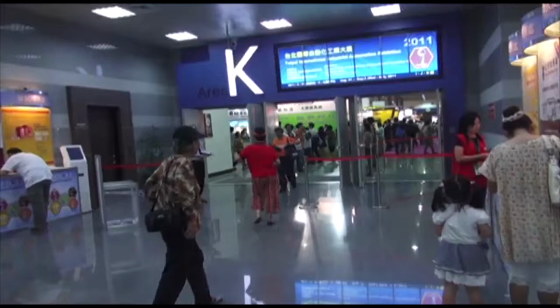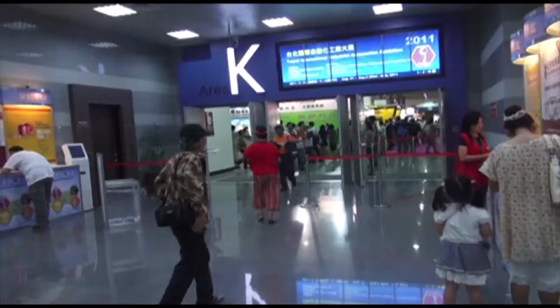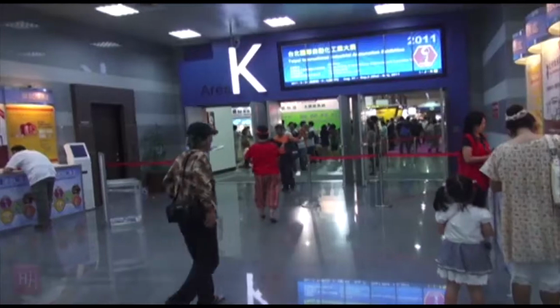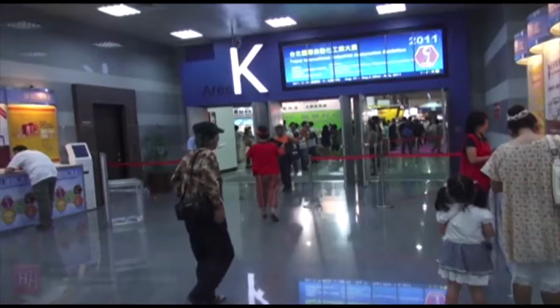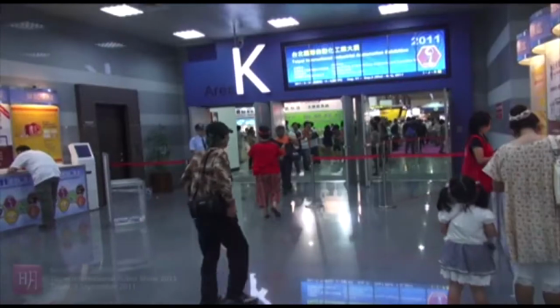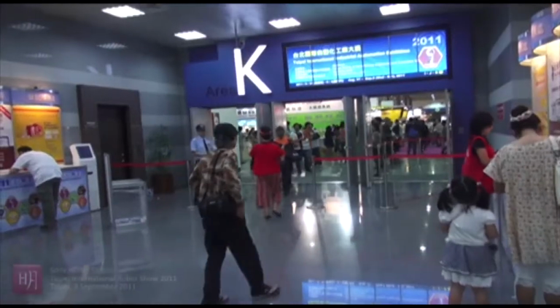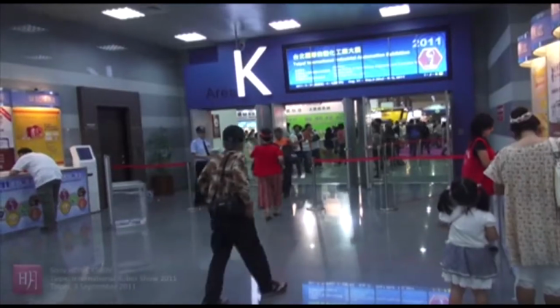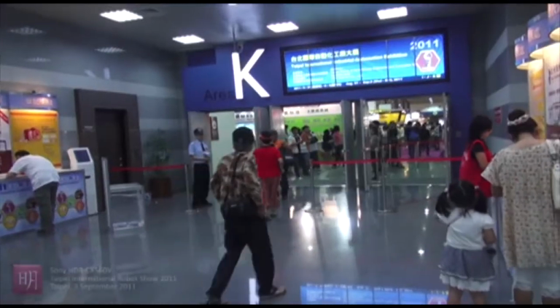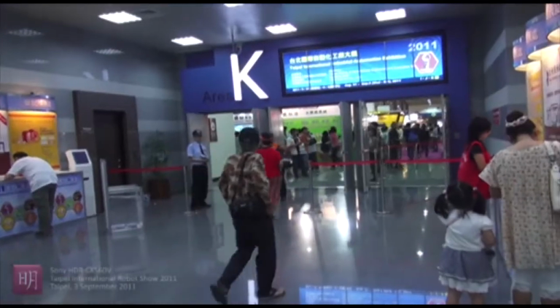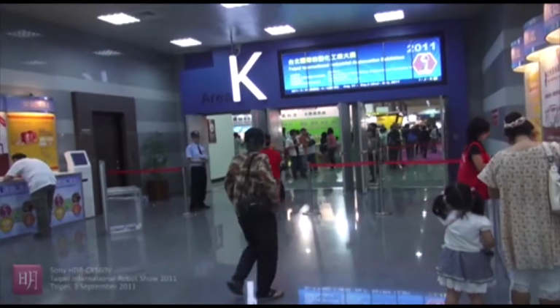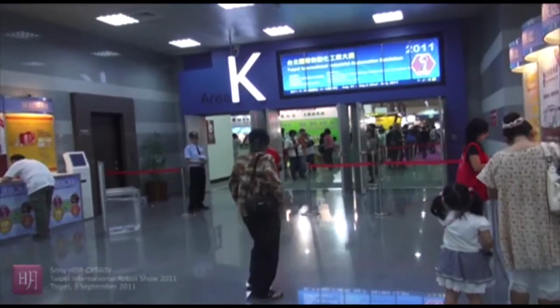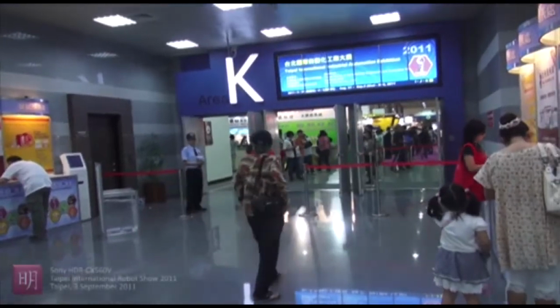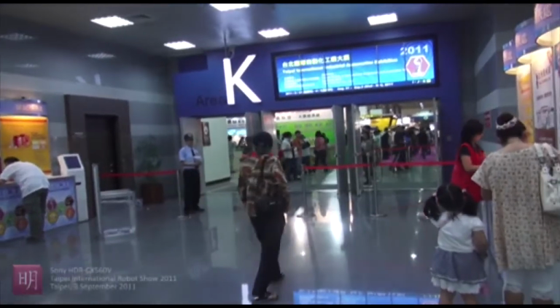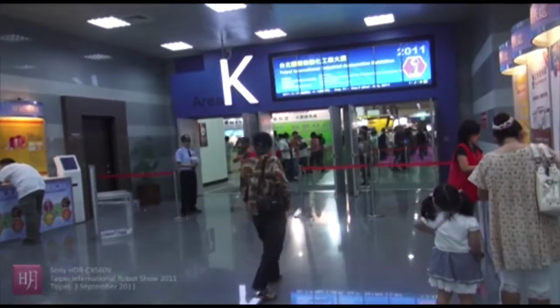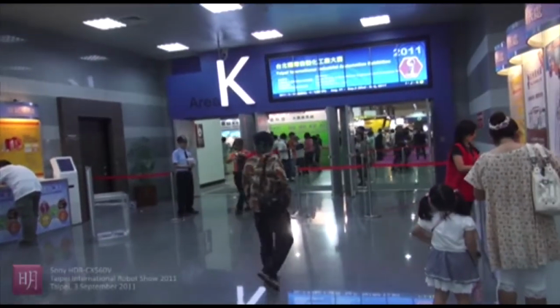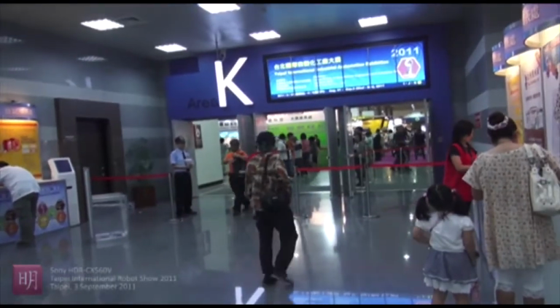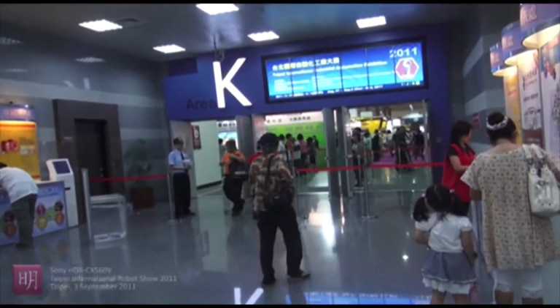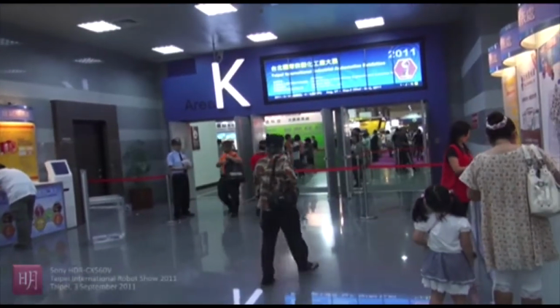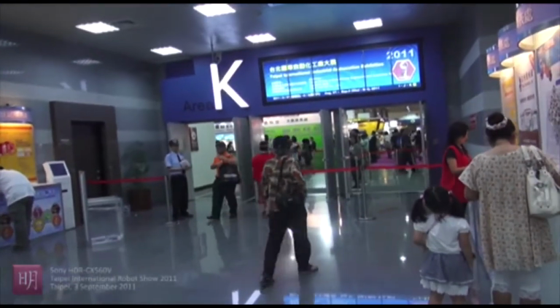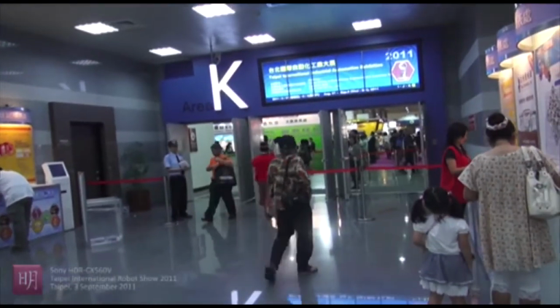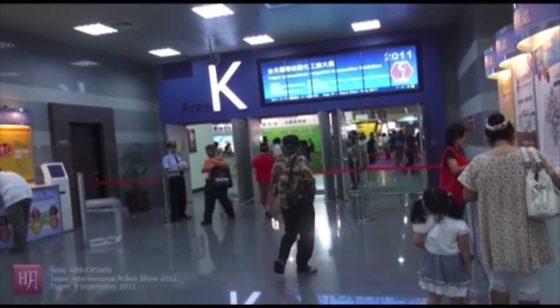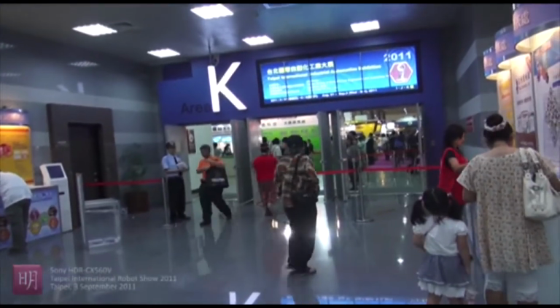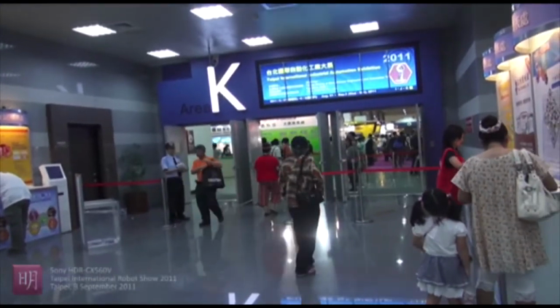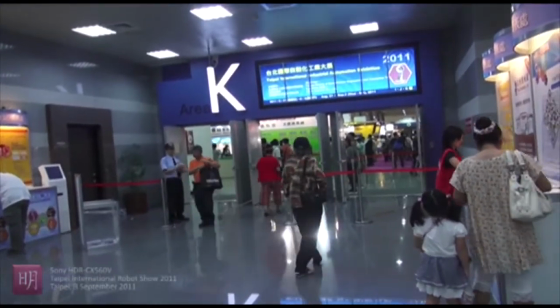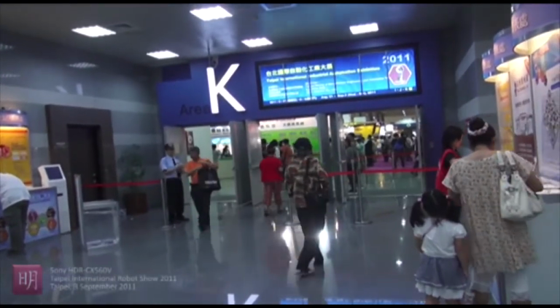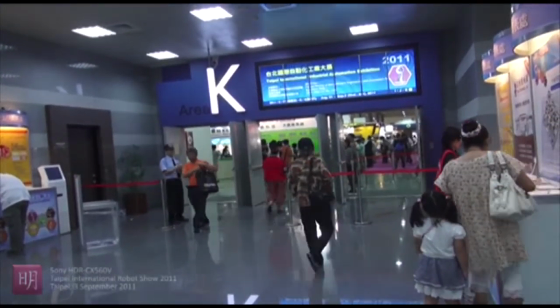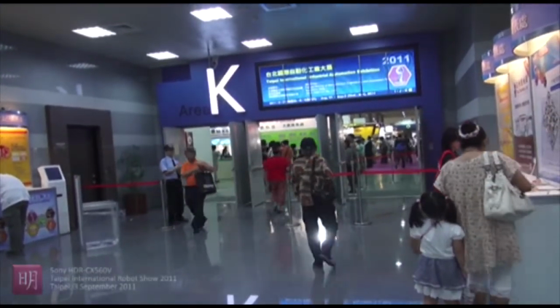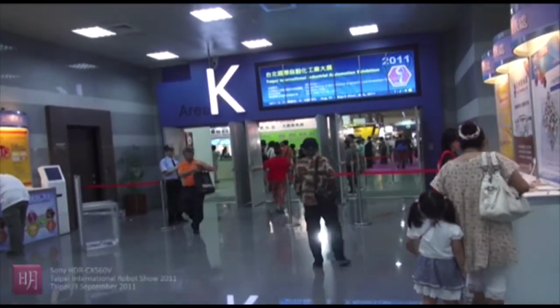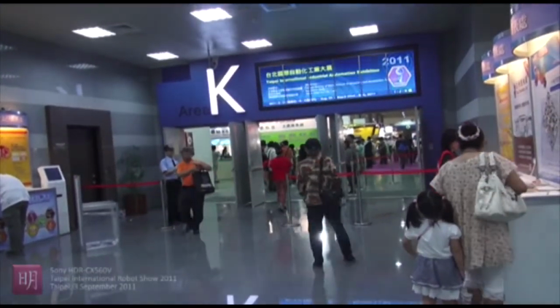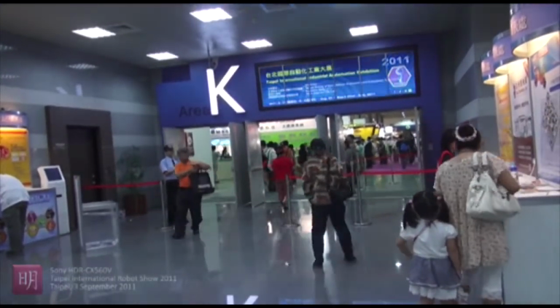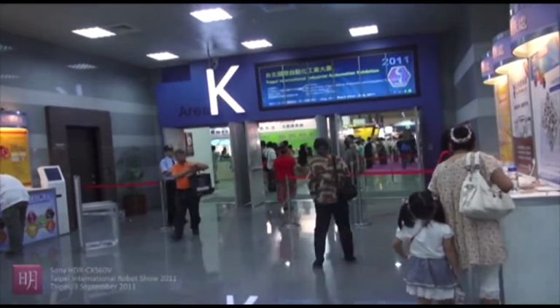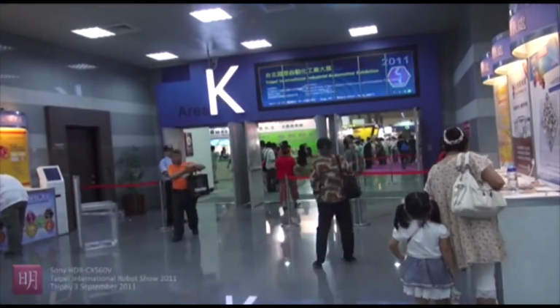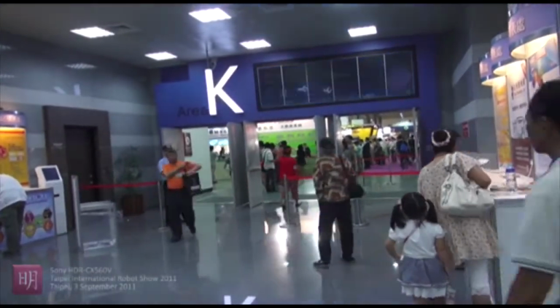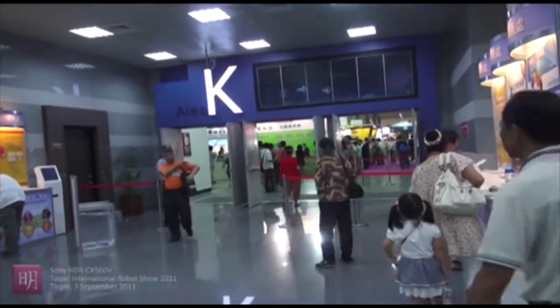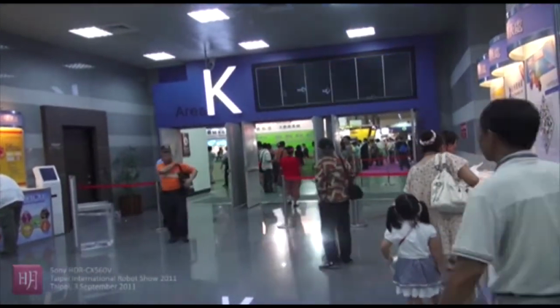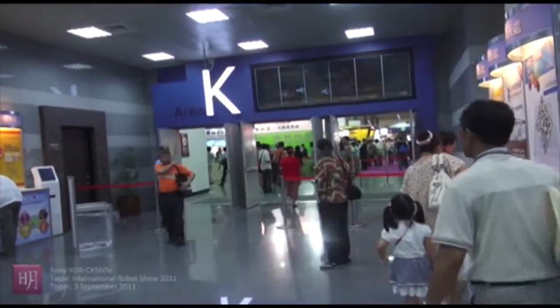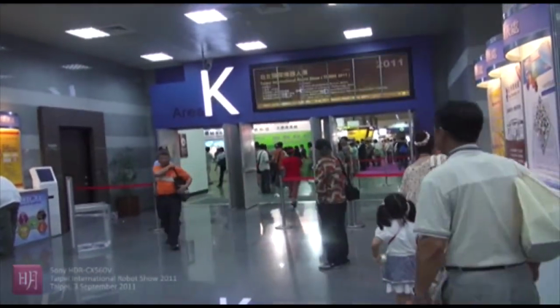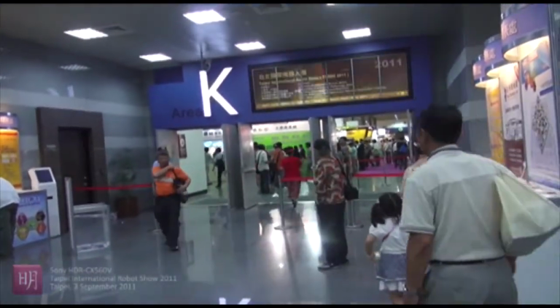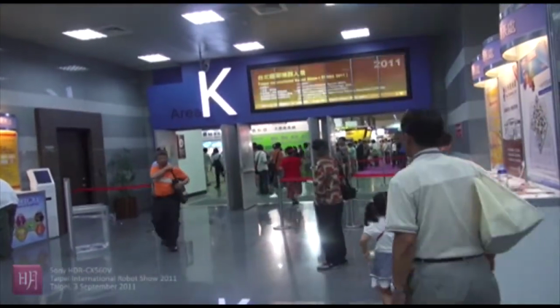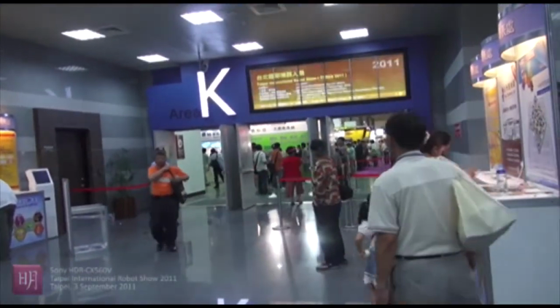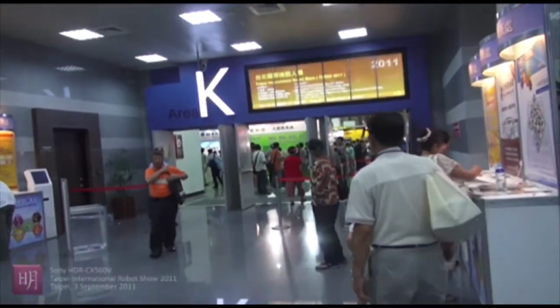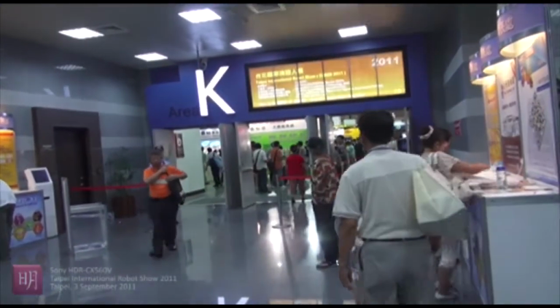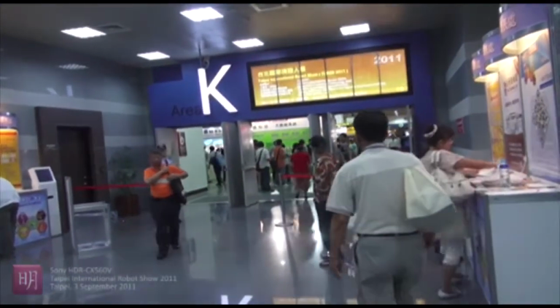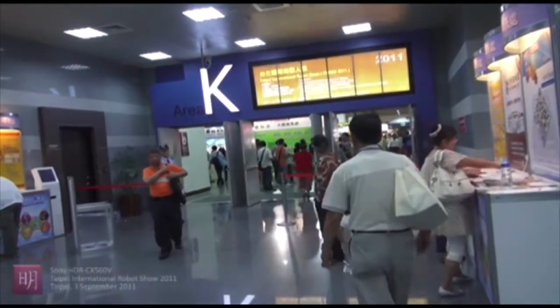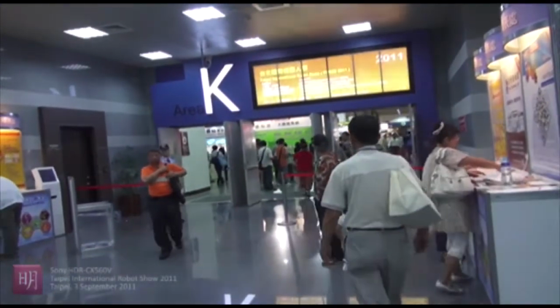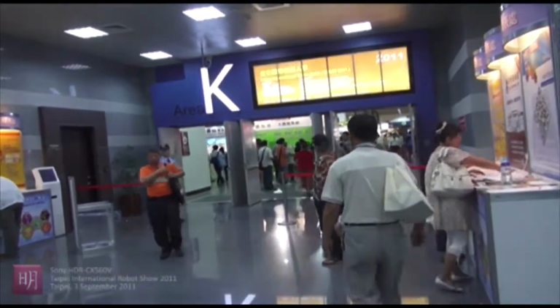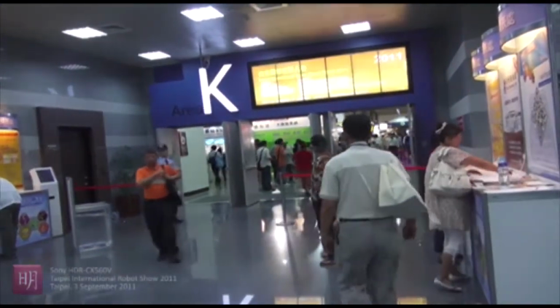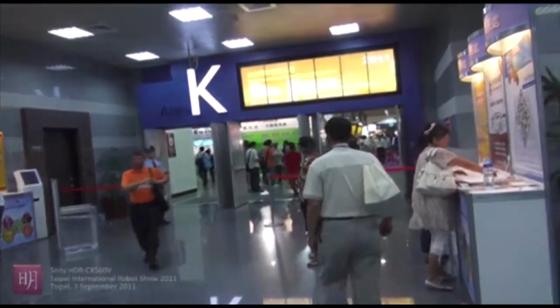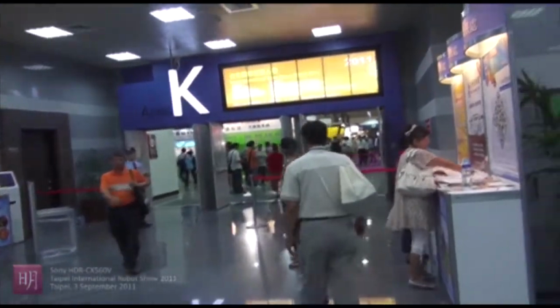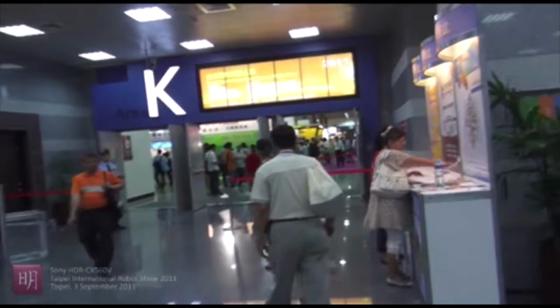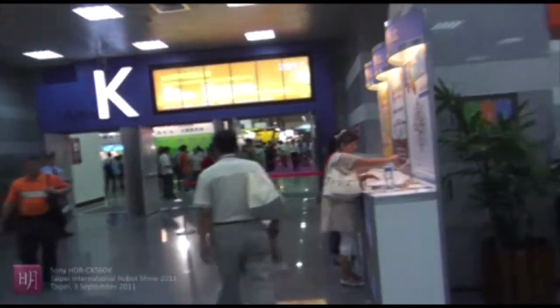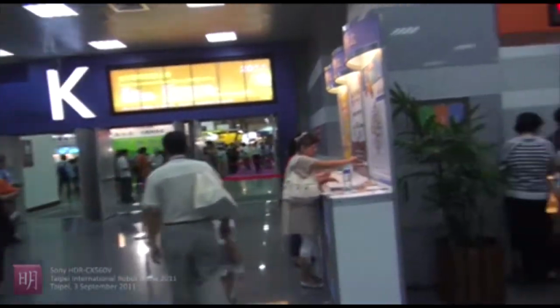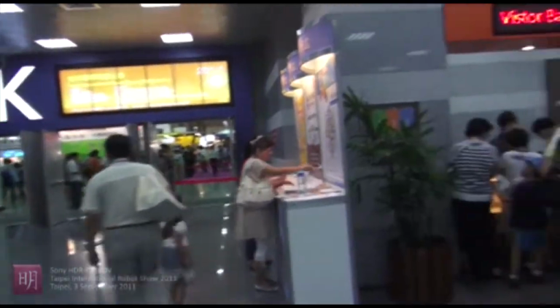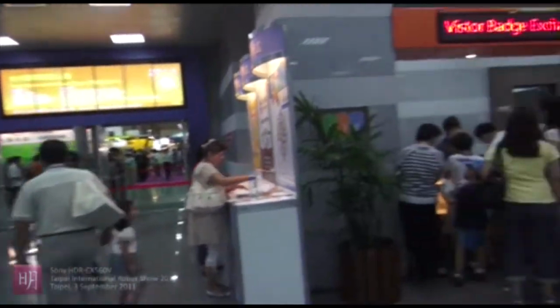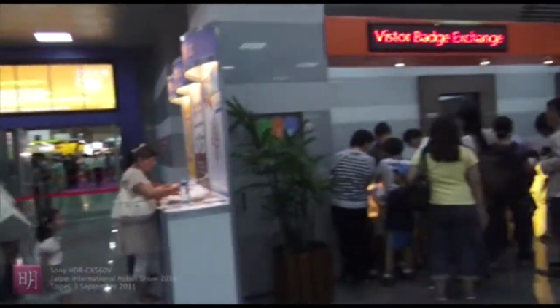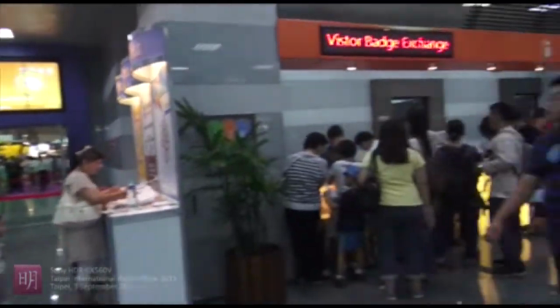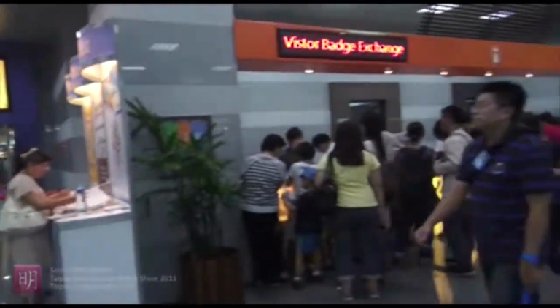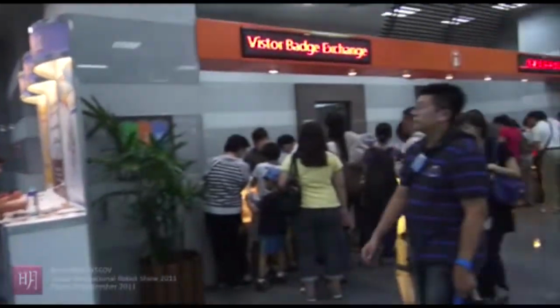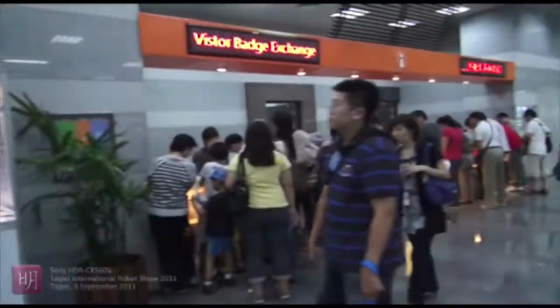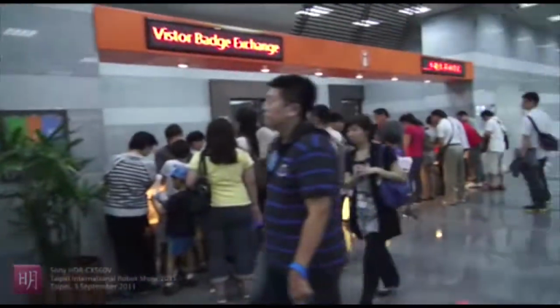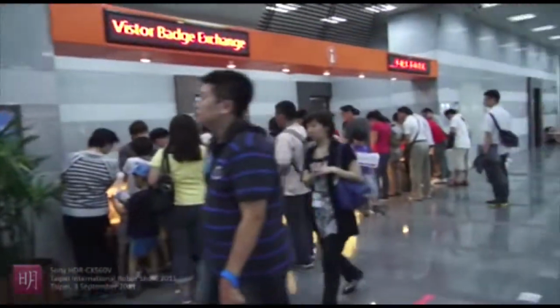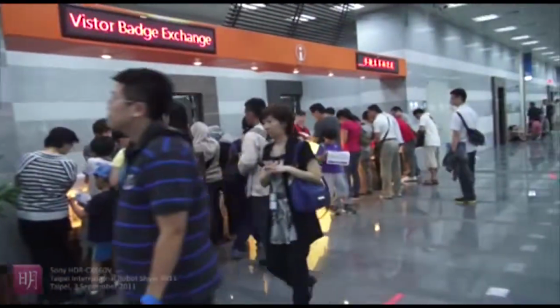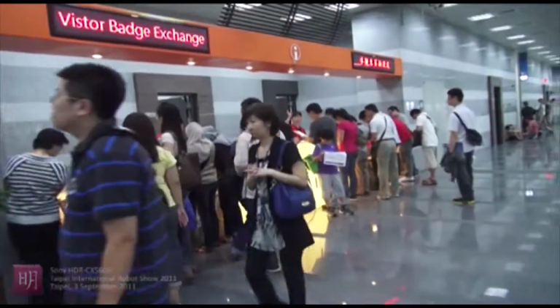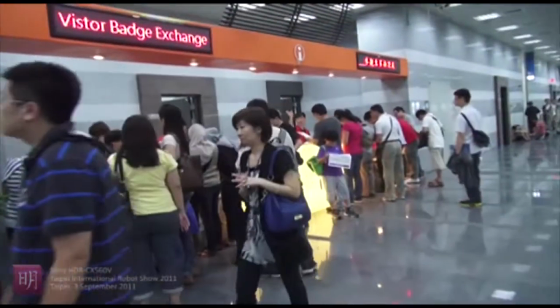We're going to go inside, but before we enter the exhibition room, we need to register first.